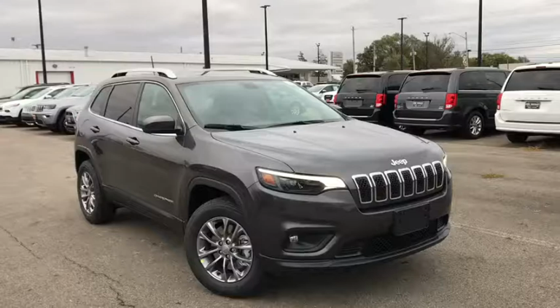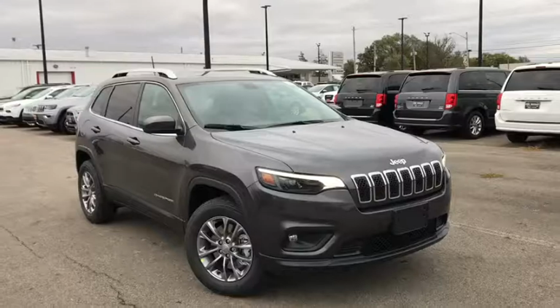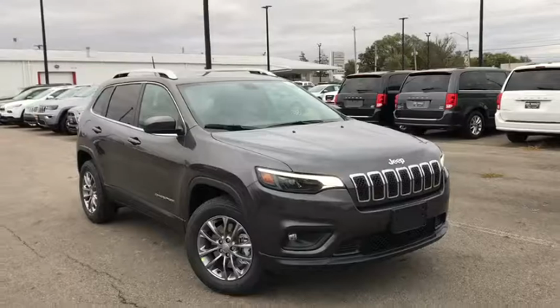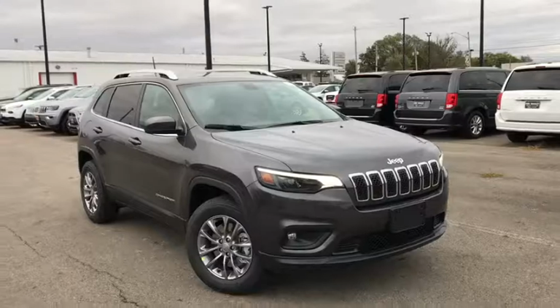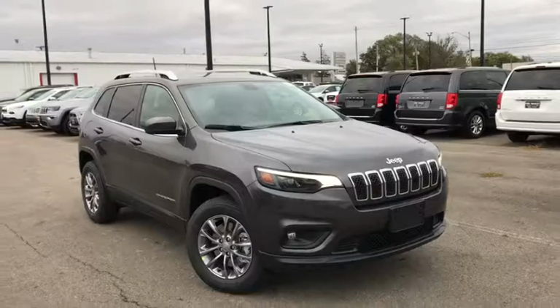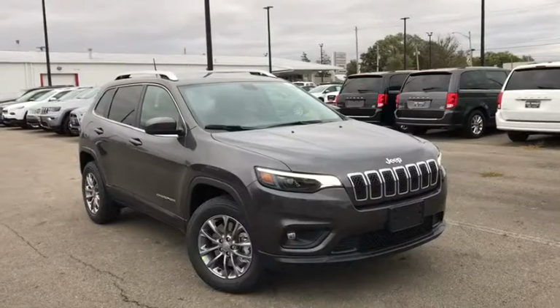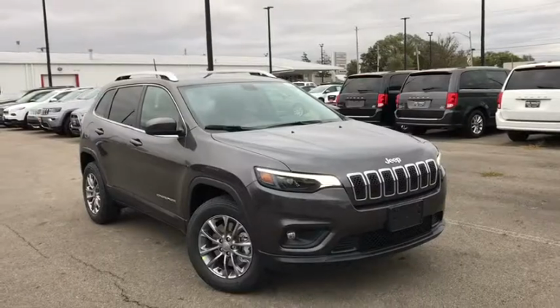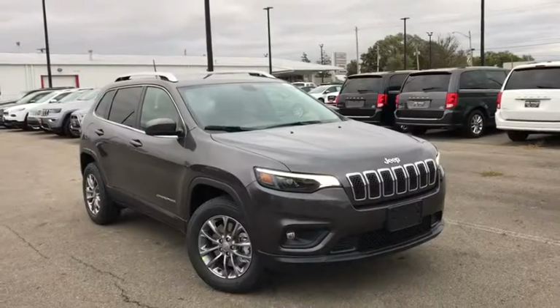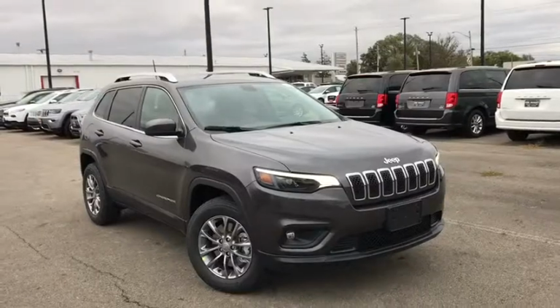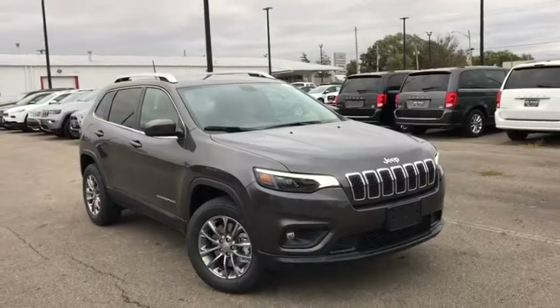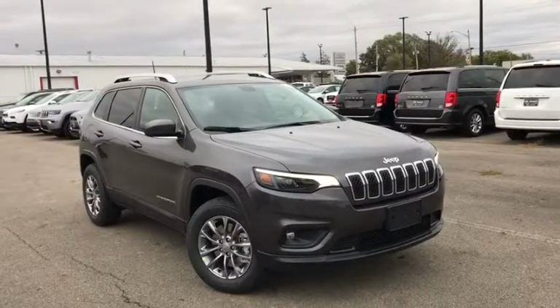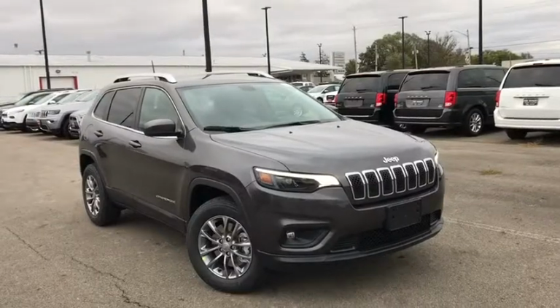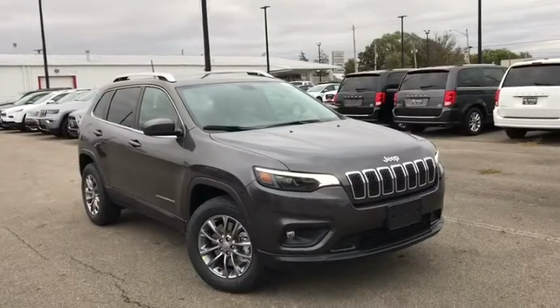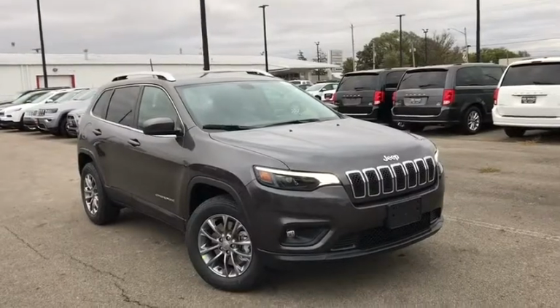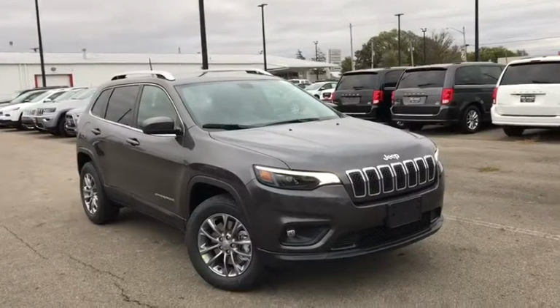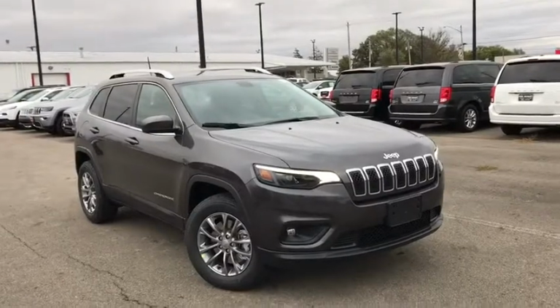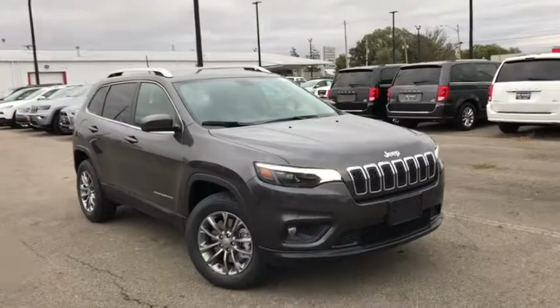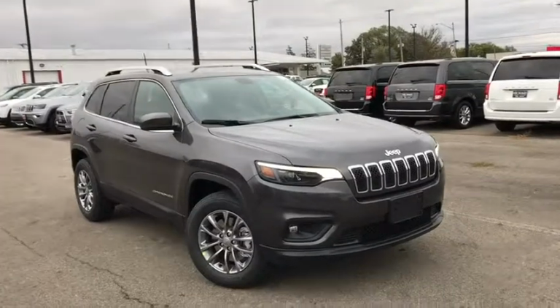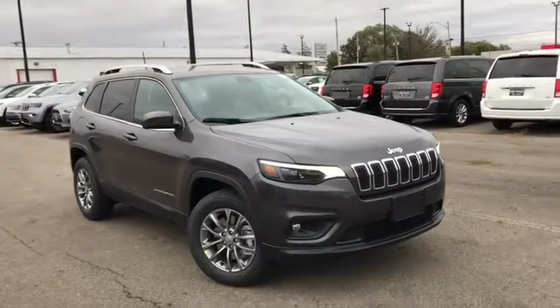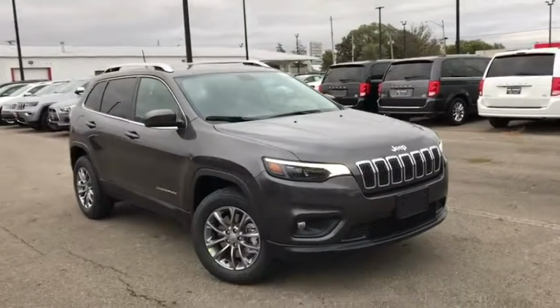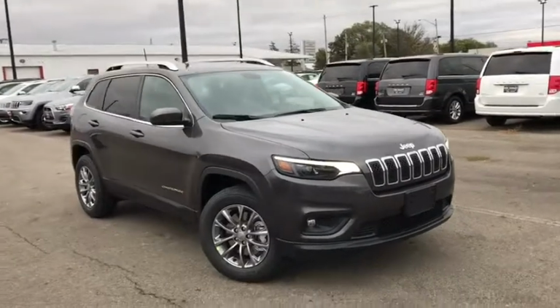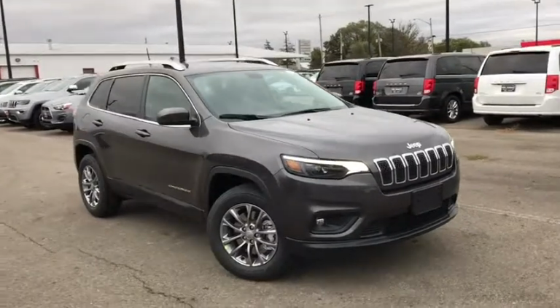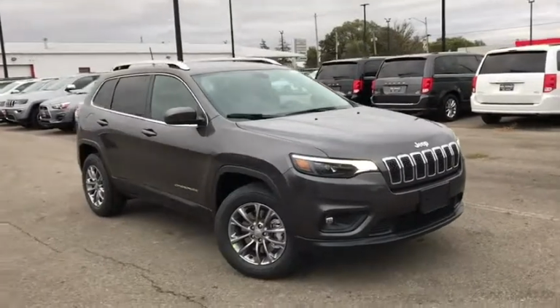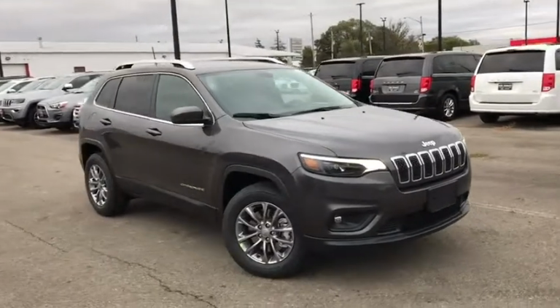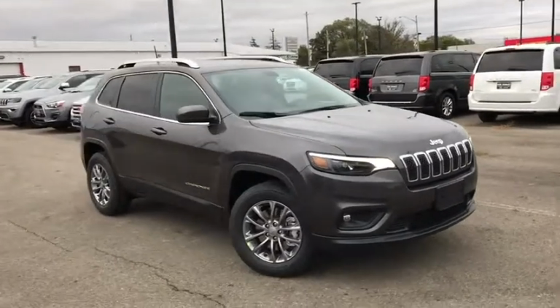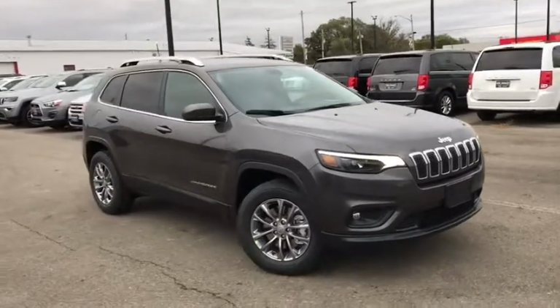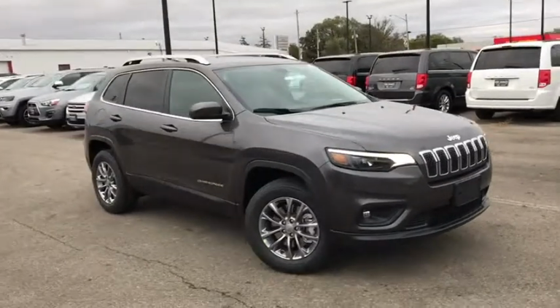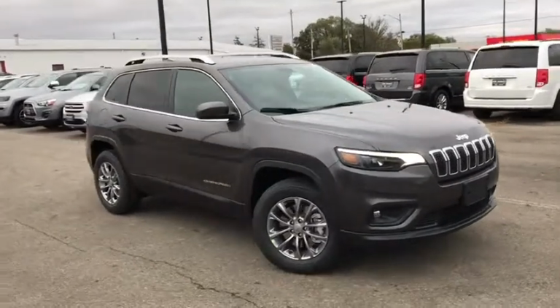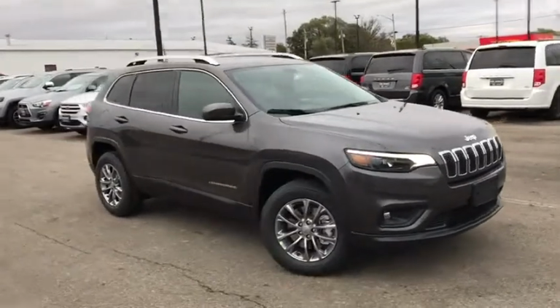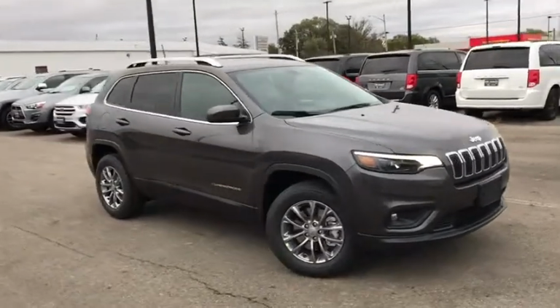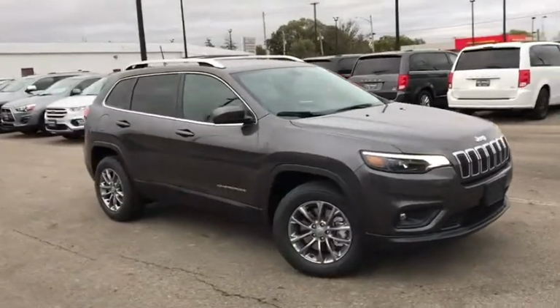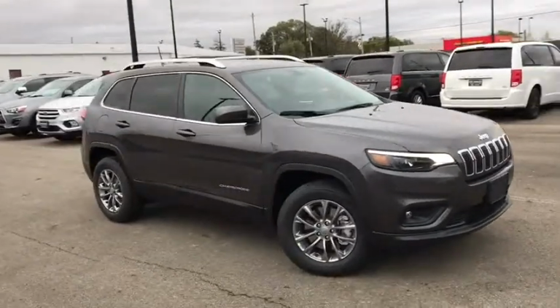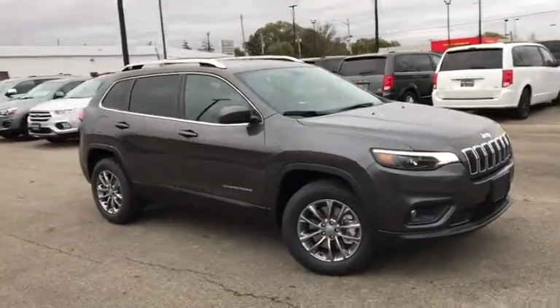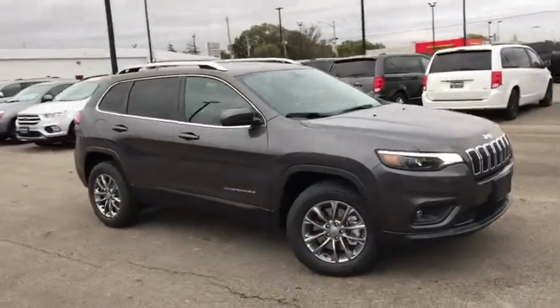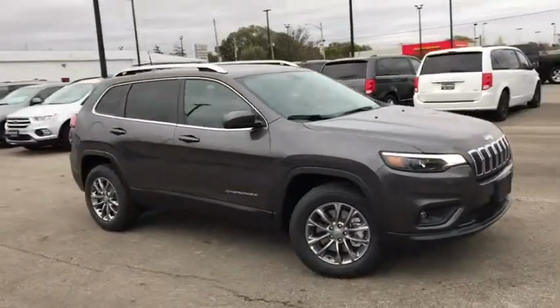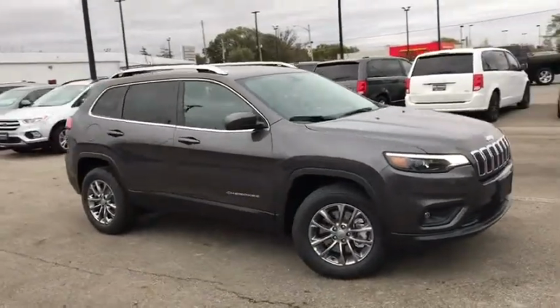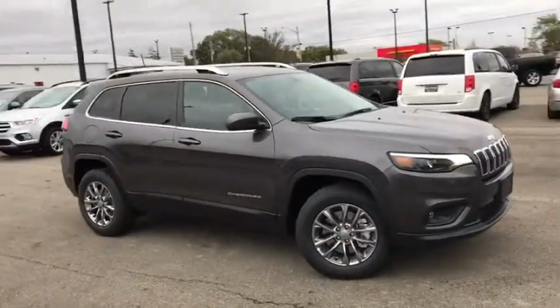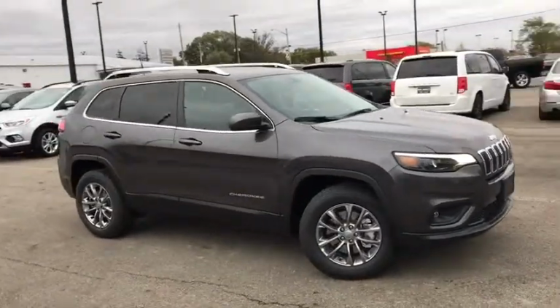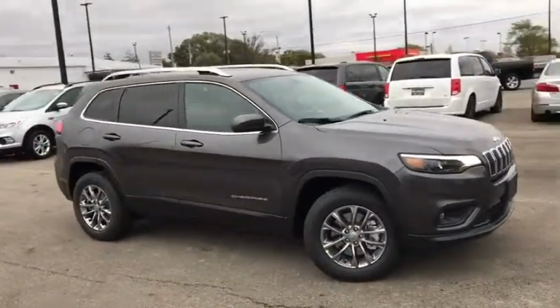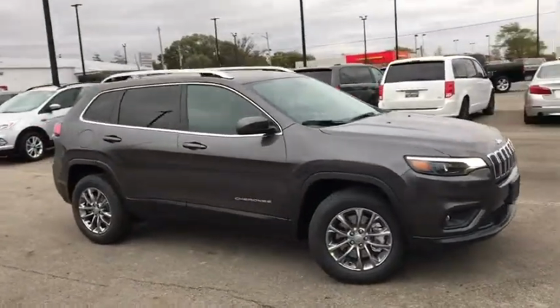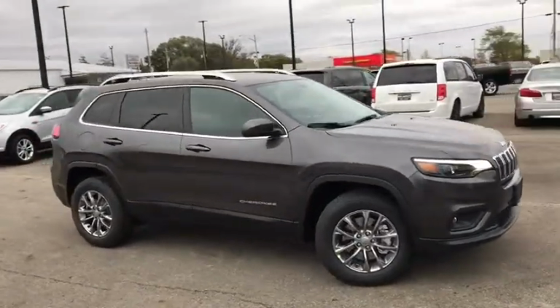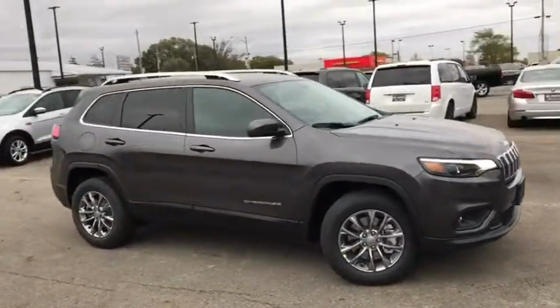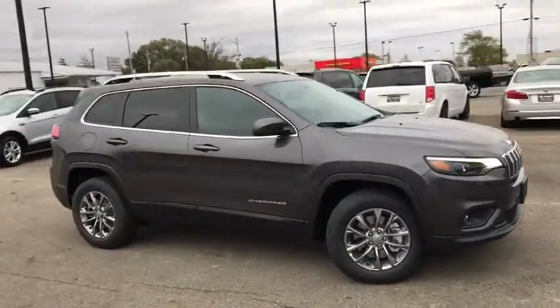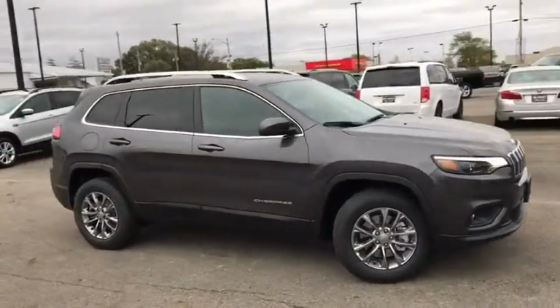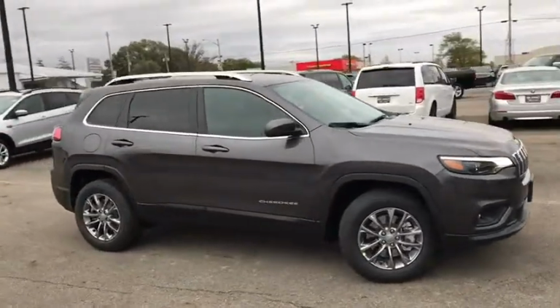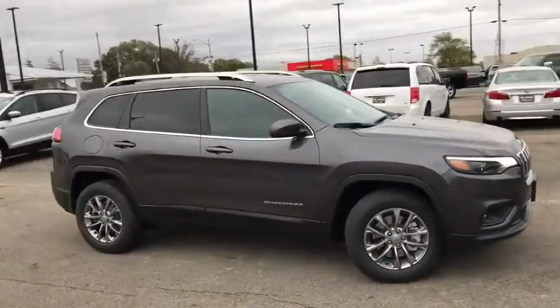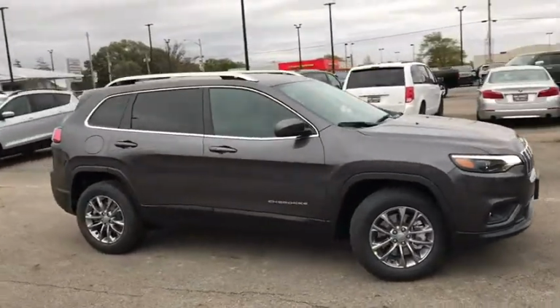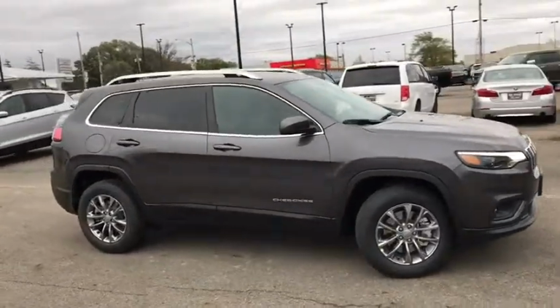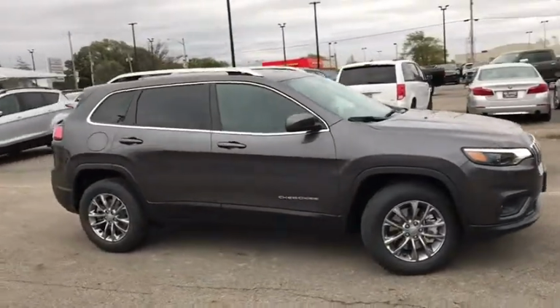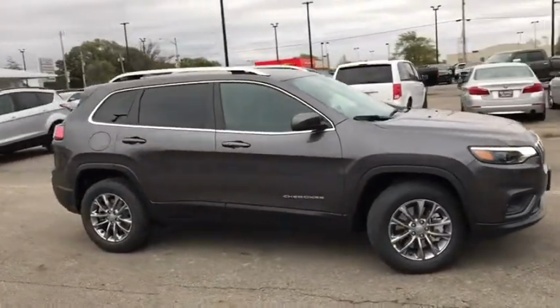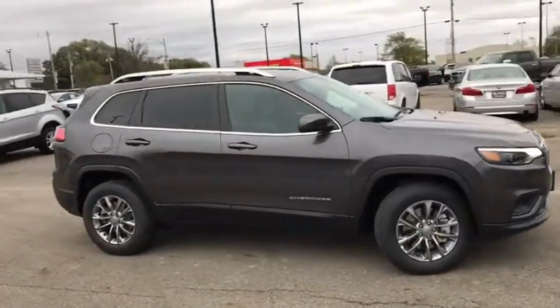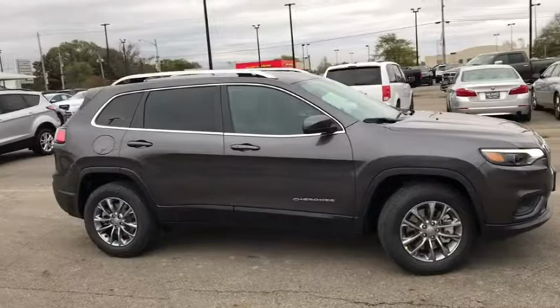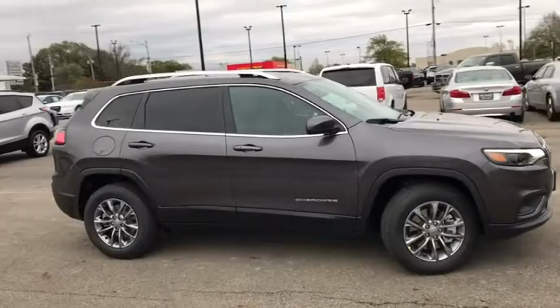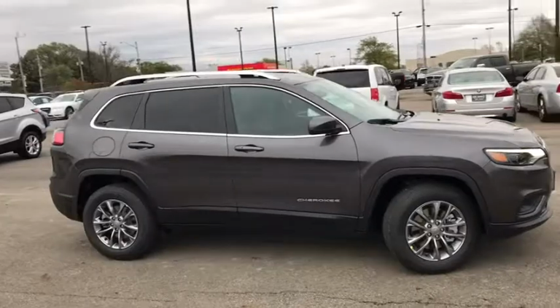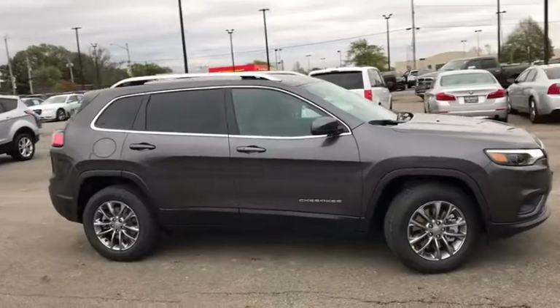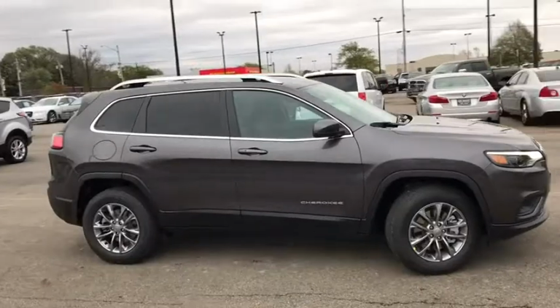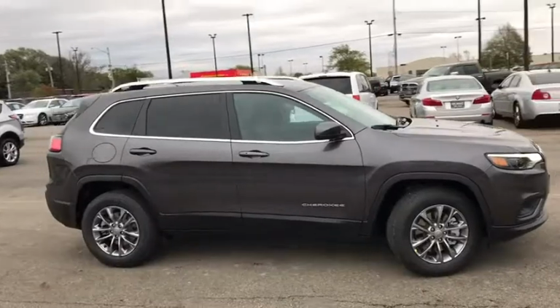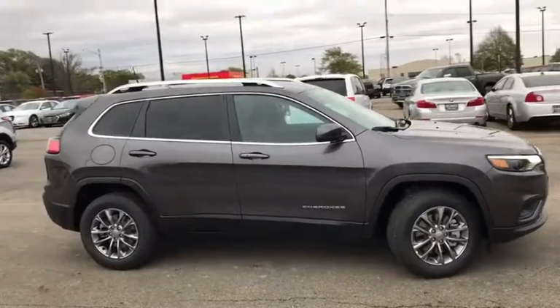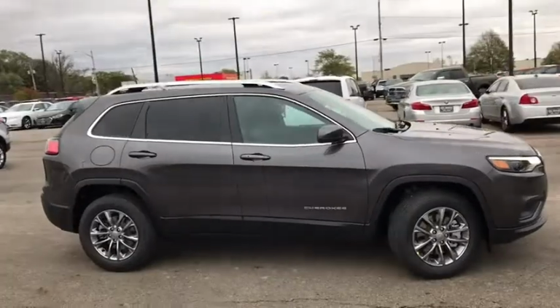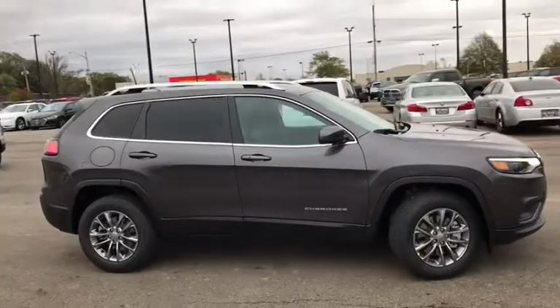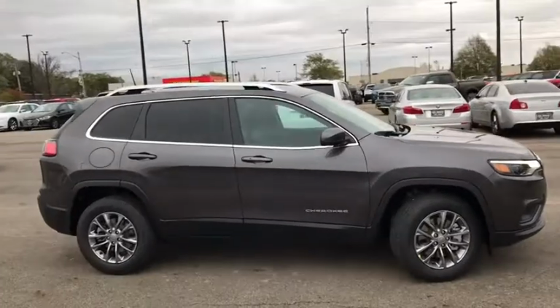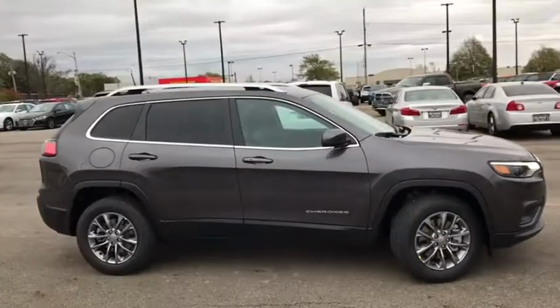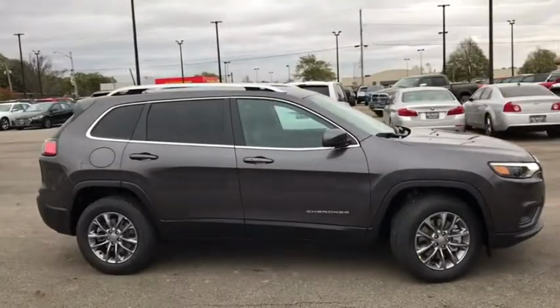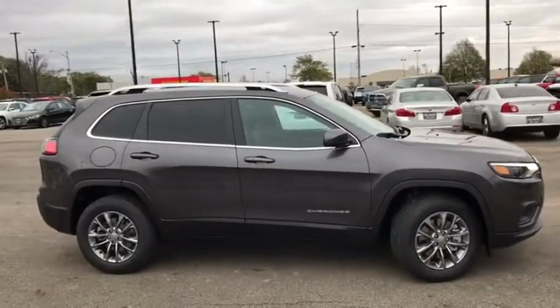Come test drive the 2020 Jeep Cherokee. The Jeep Cherokee offers superior off-road capability.